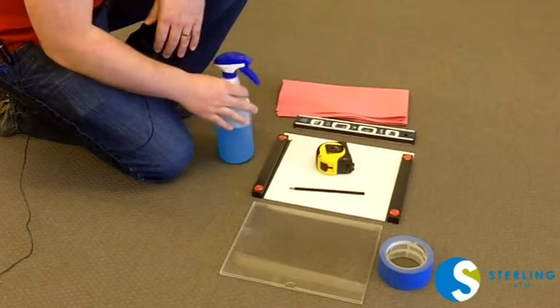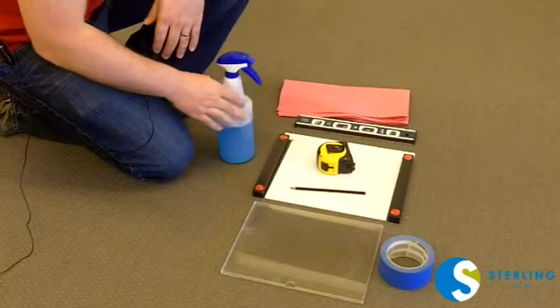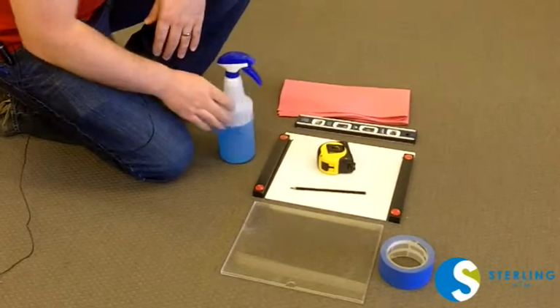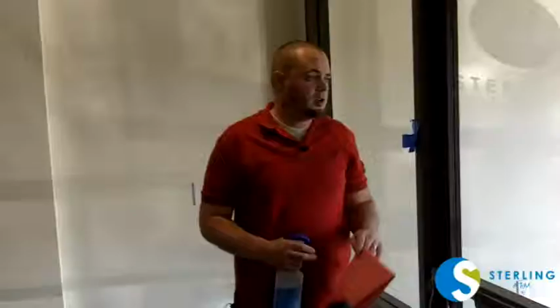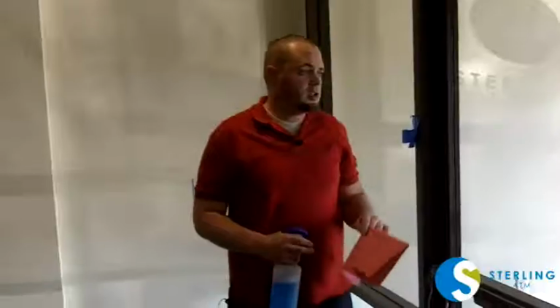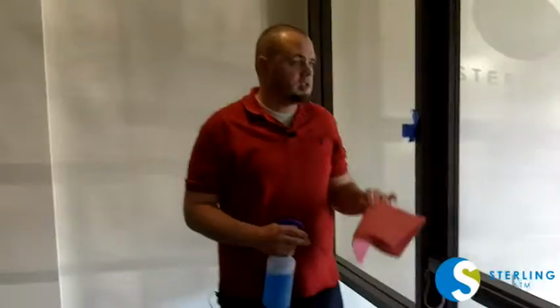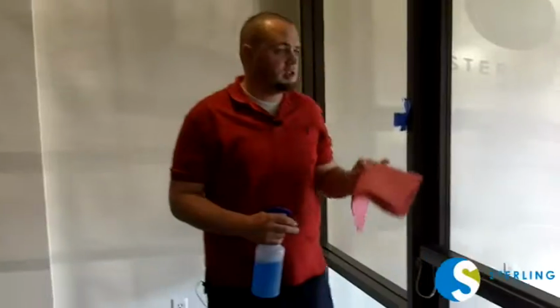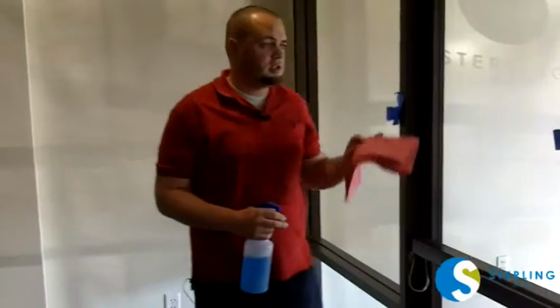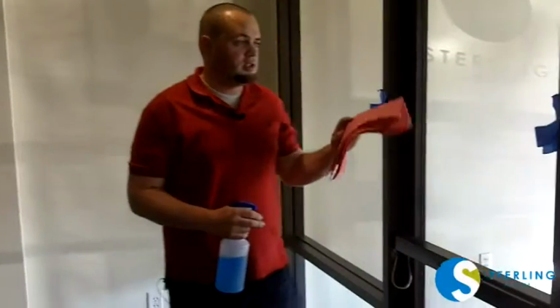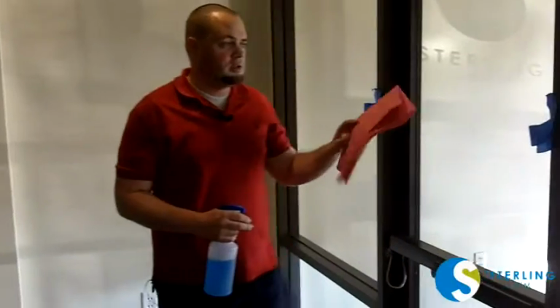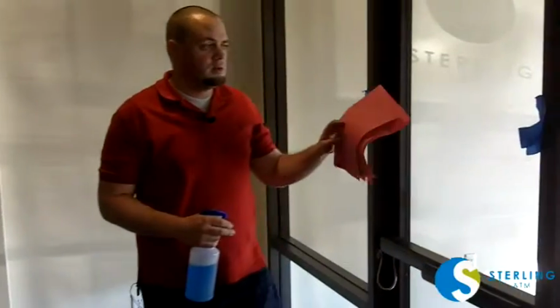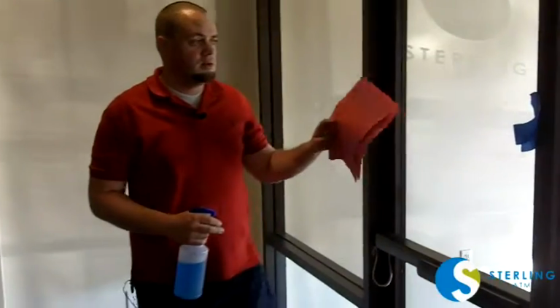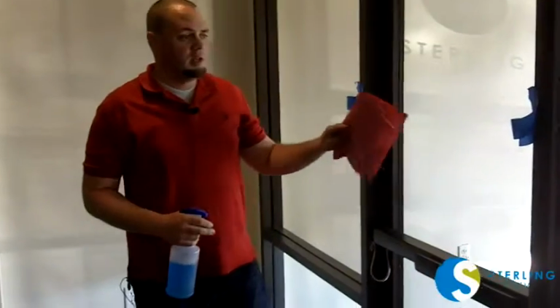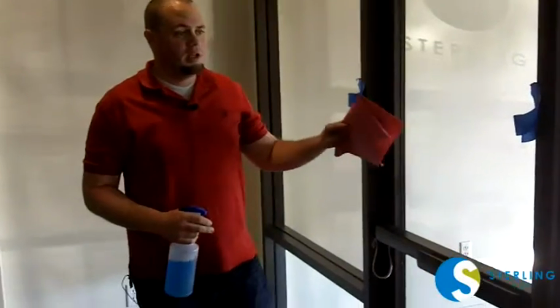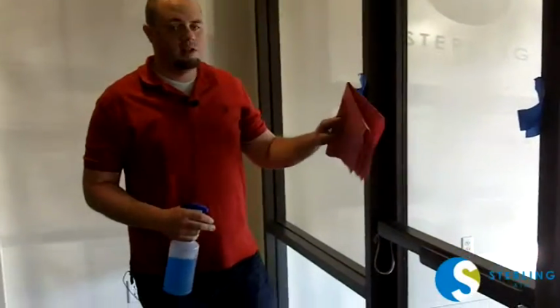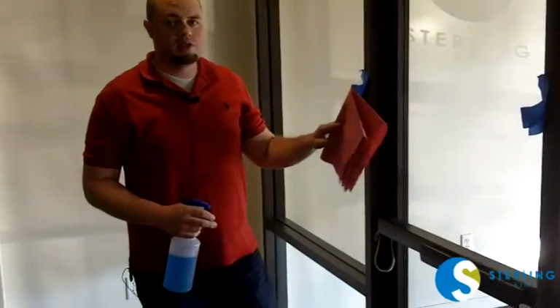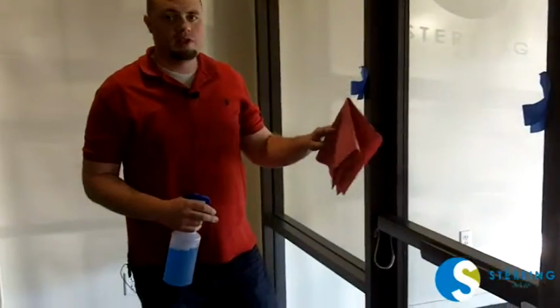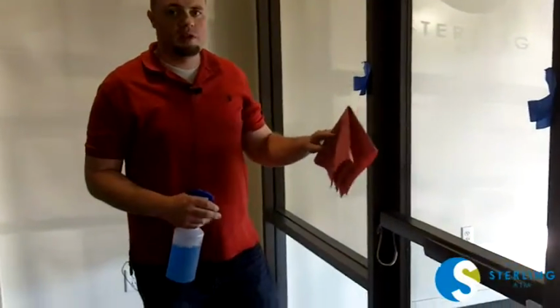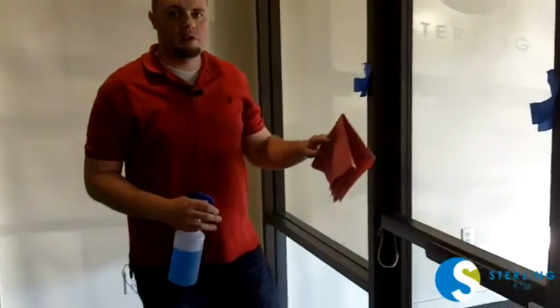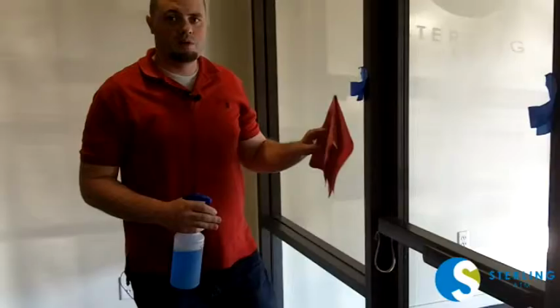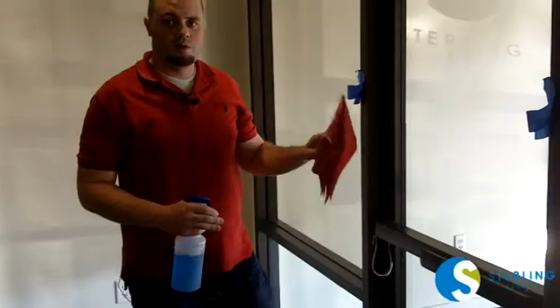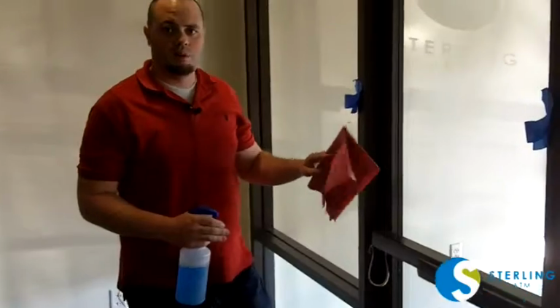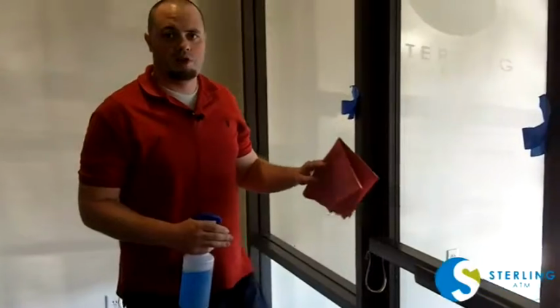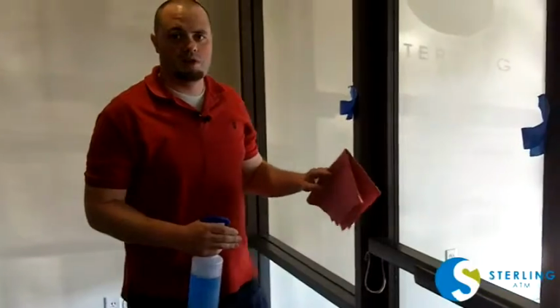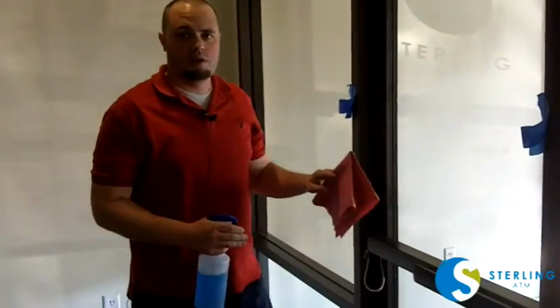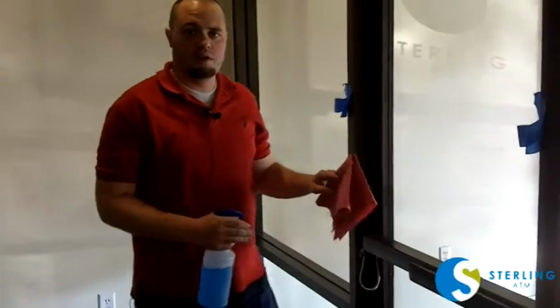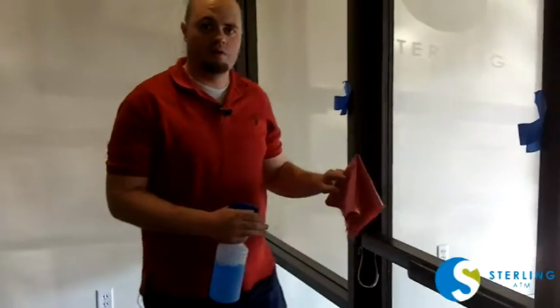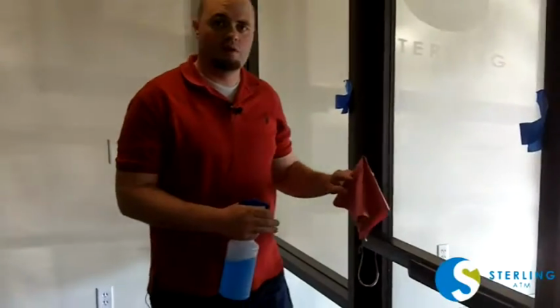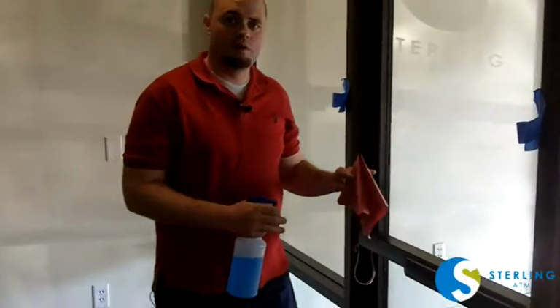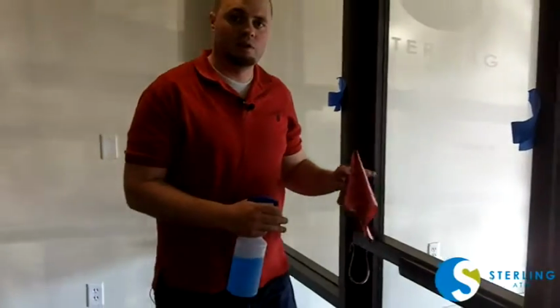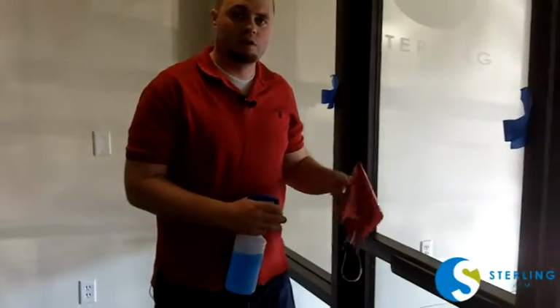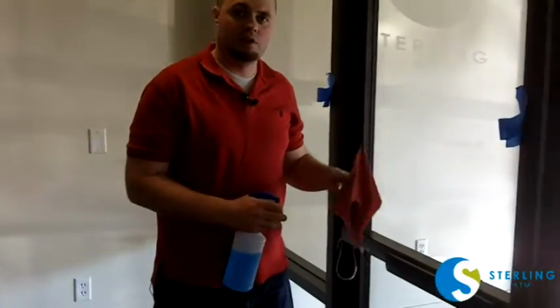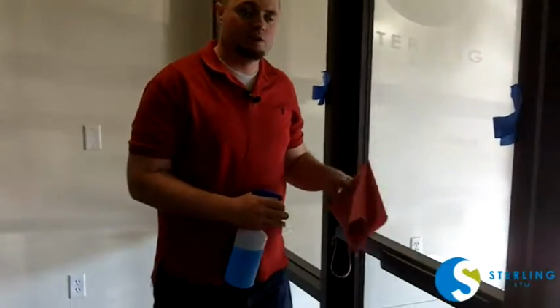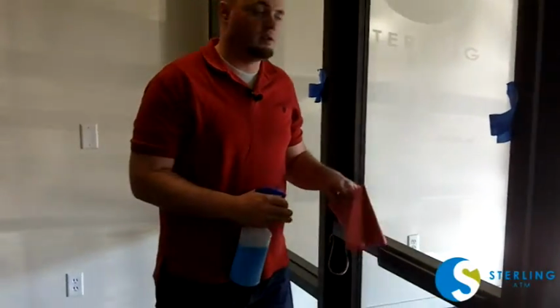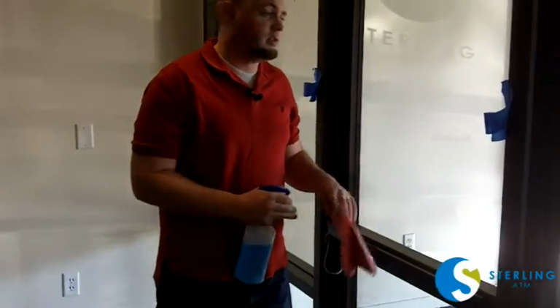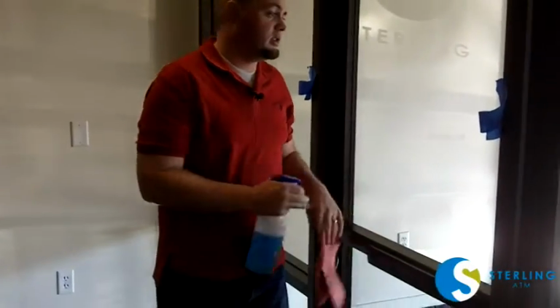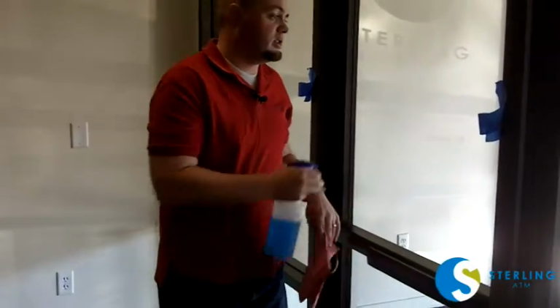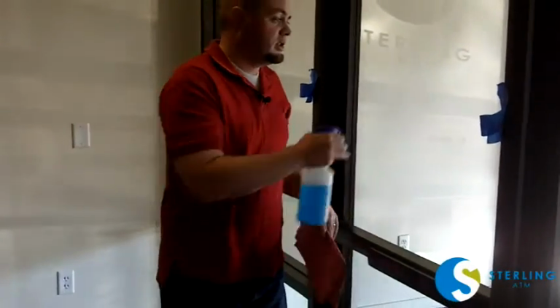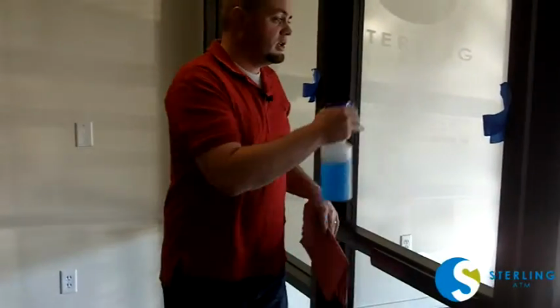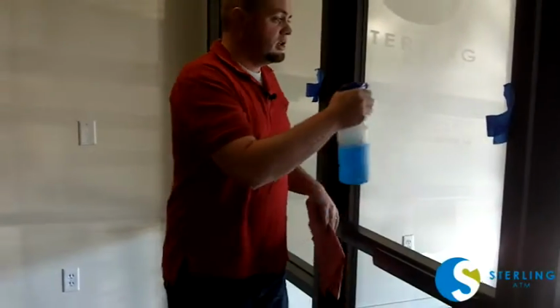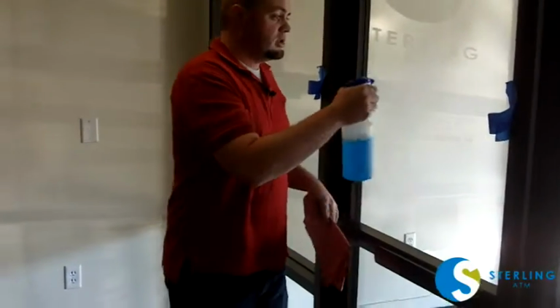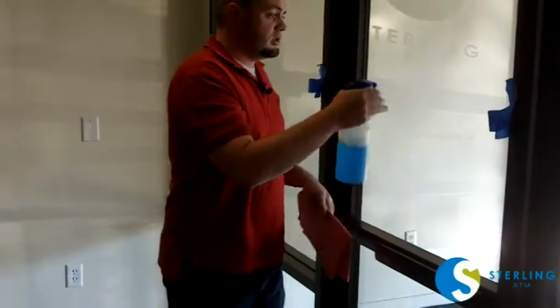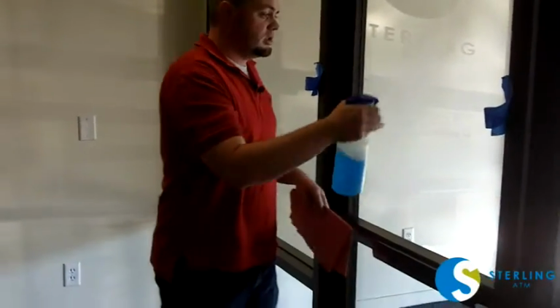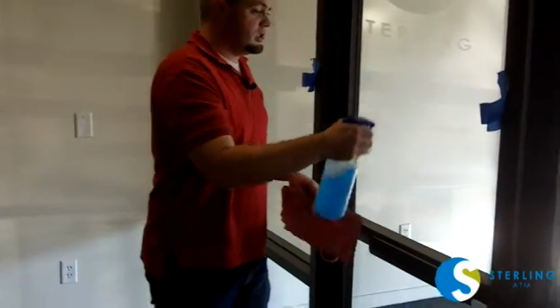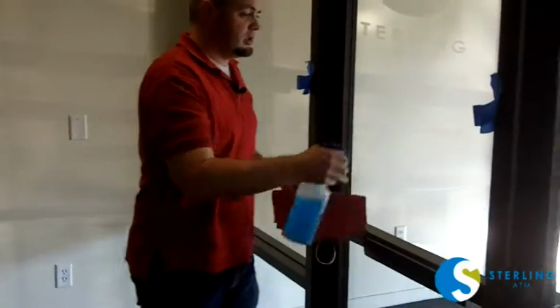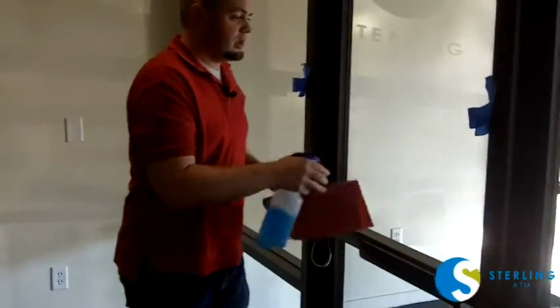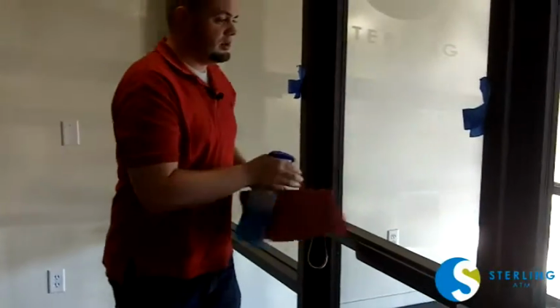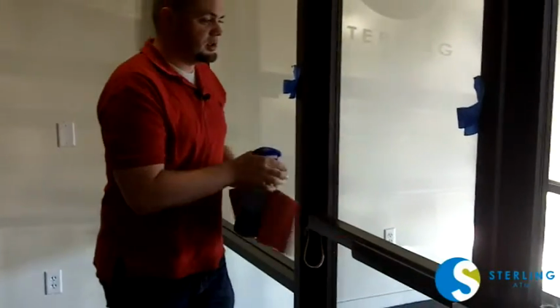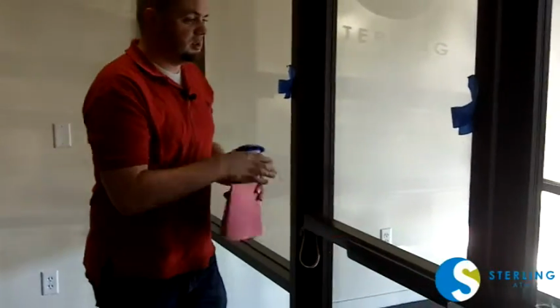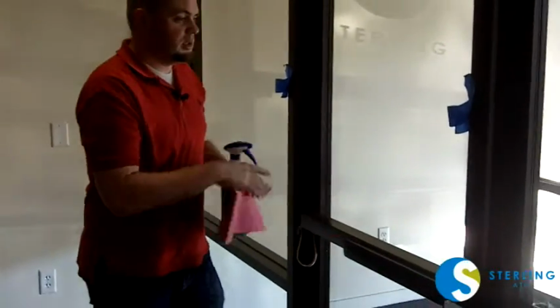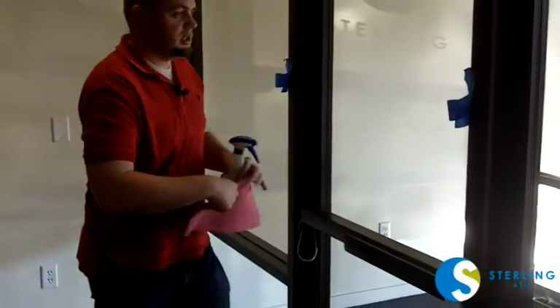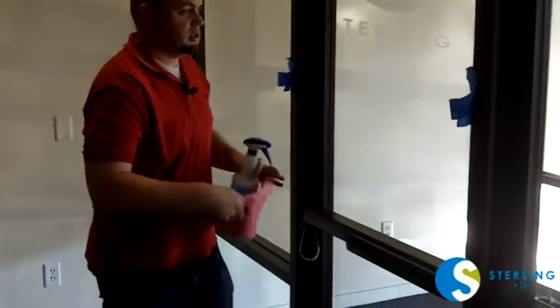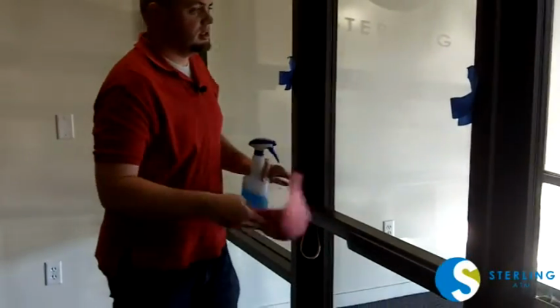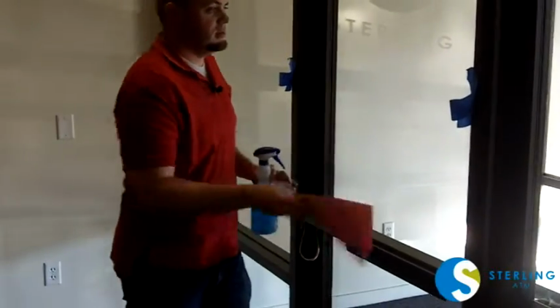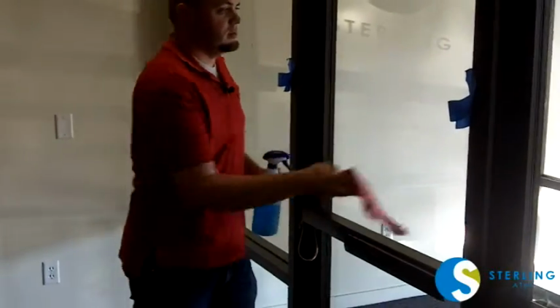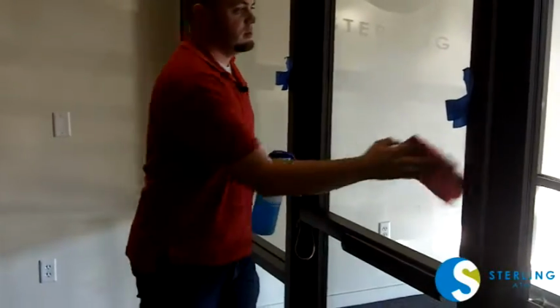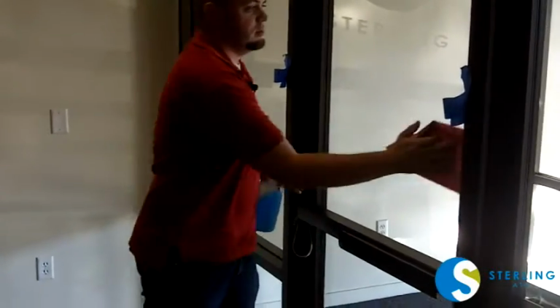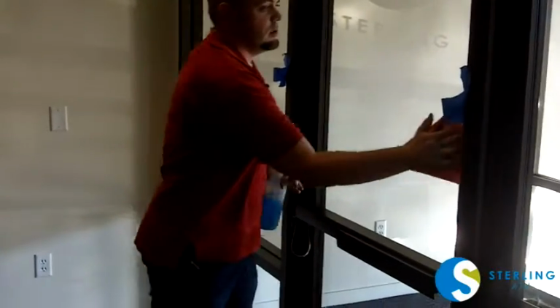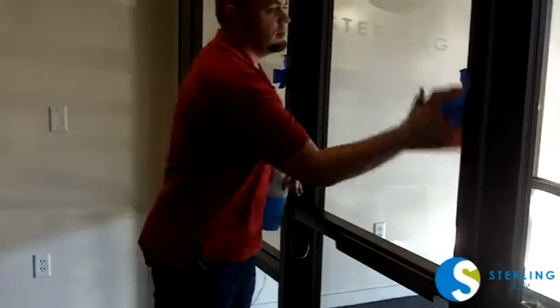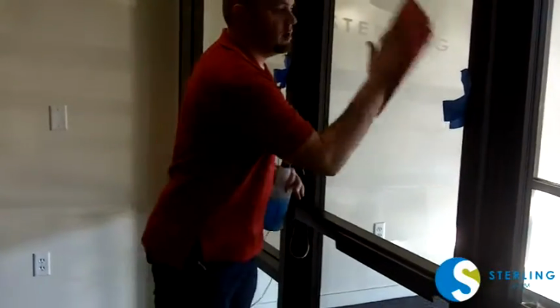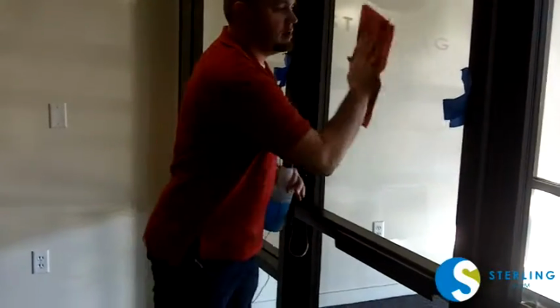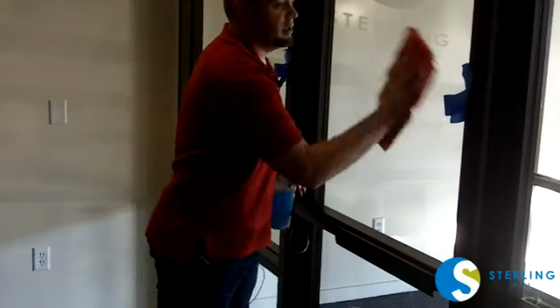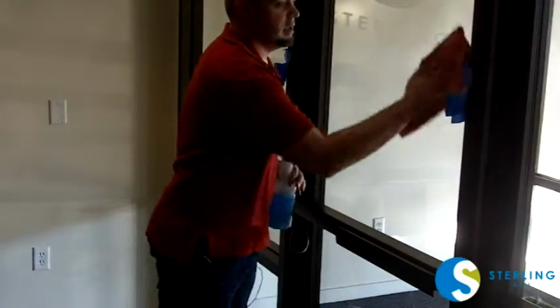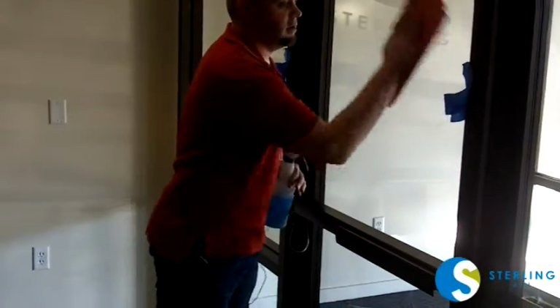Before you start to install this, you want to make sure that you have a good clean surface. So just a couple sprays and wipe it all down.